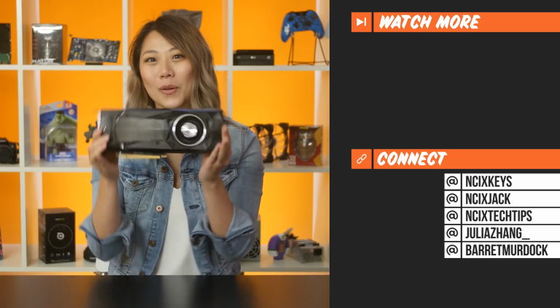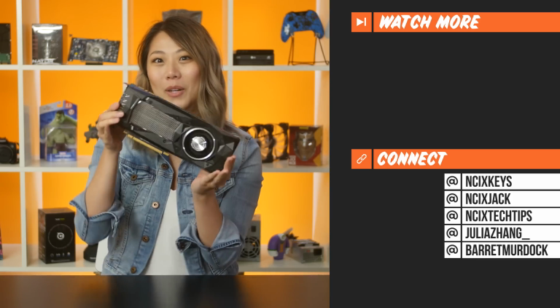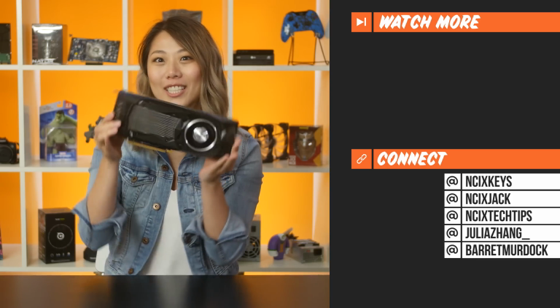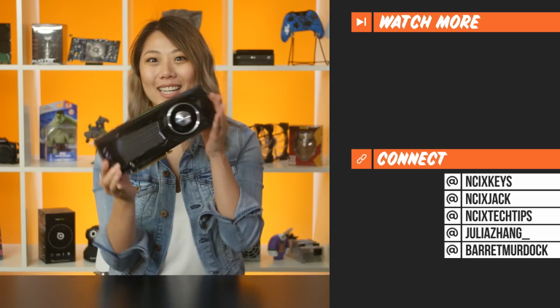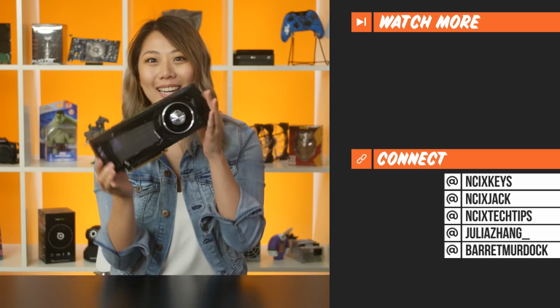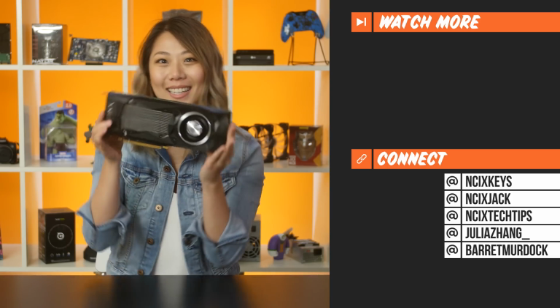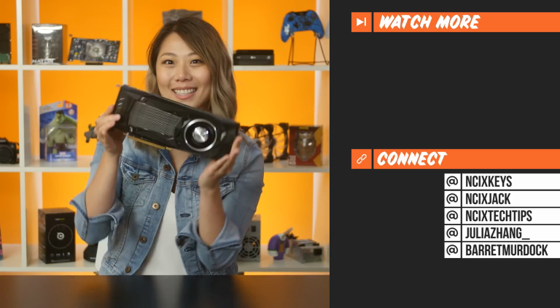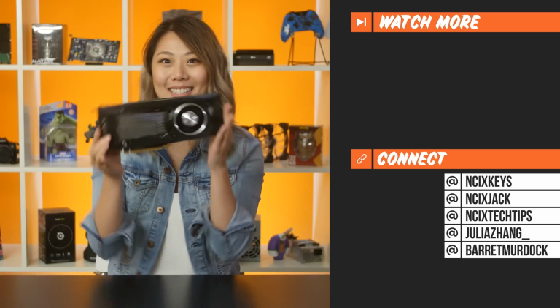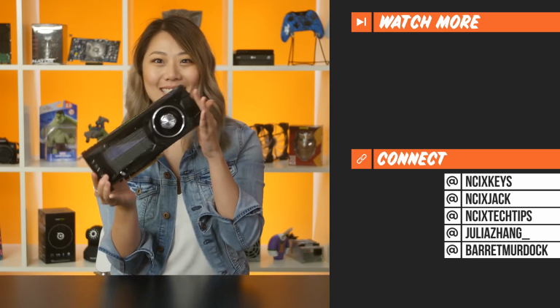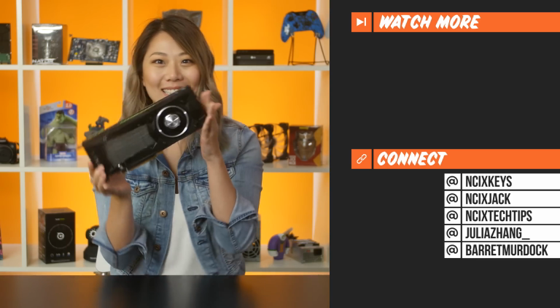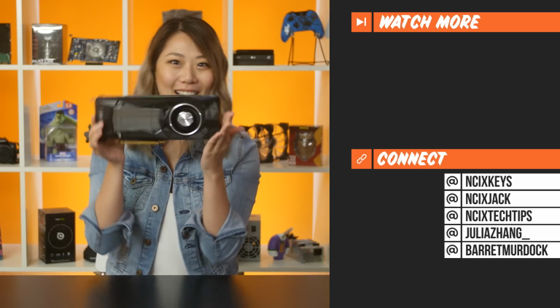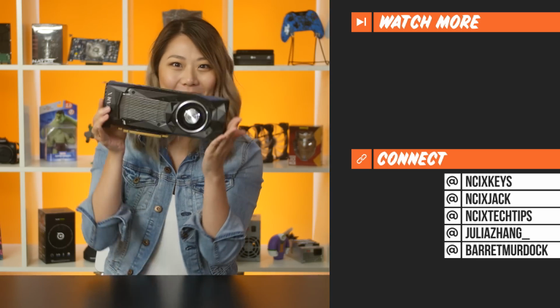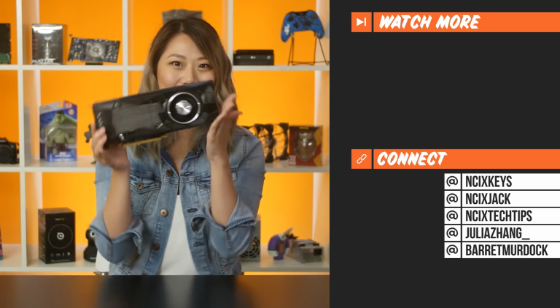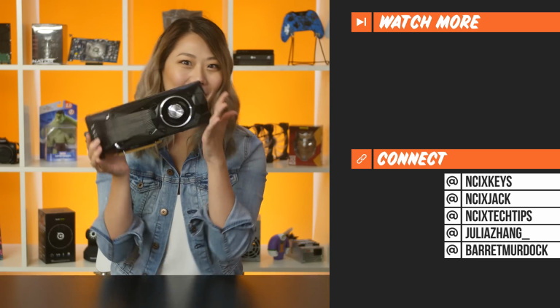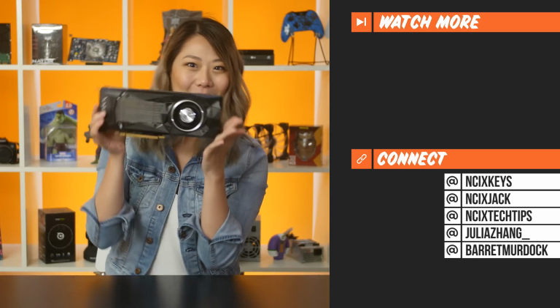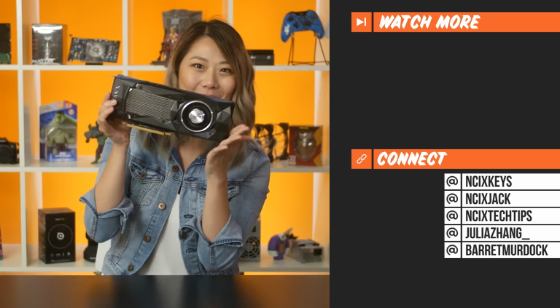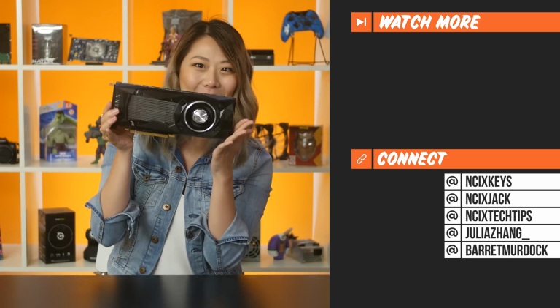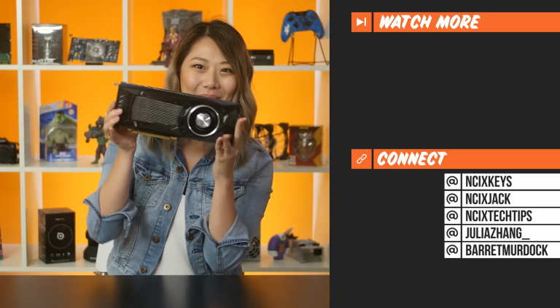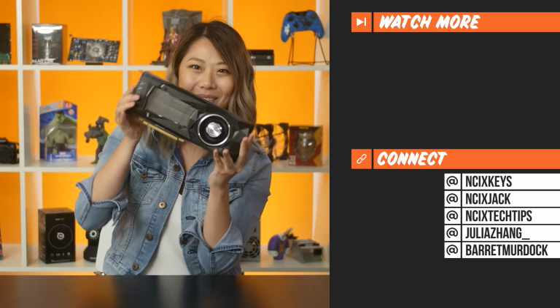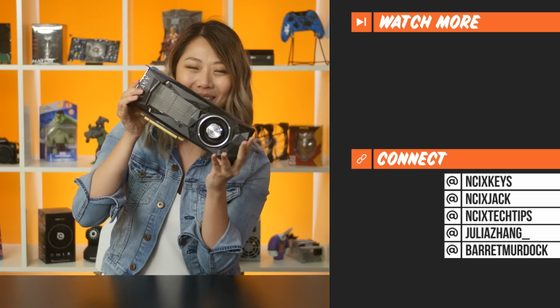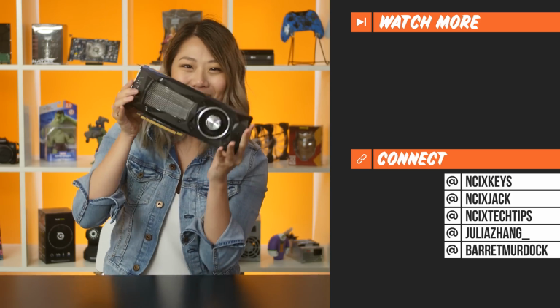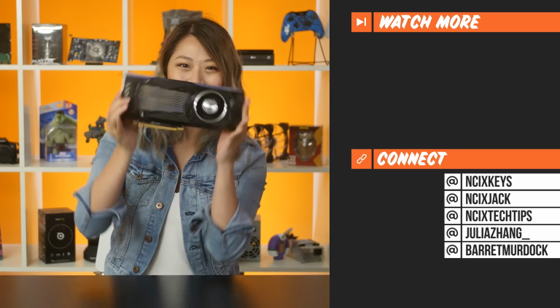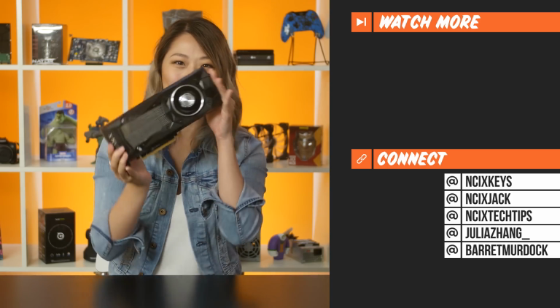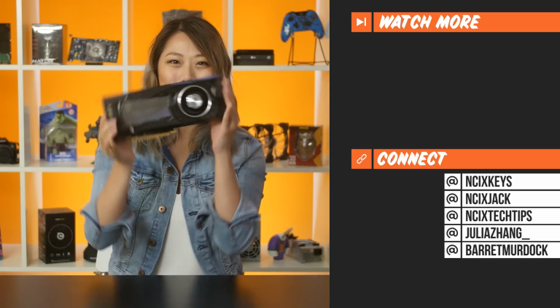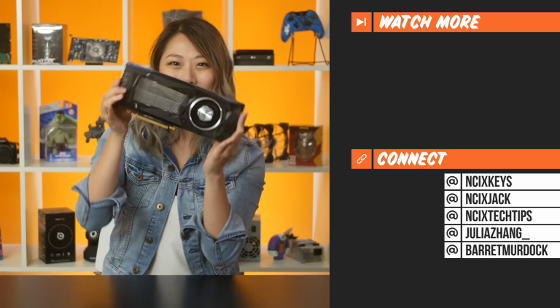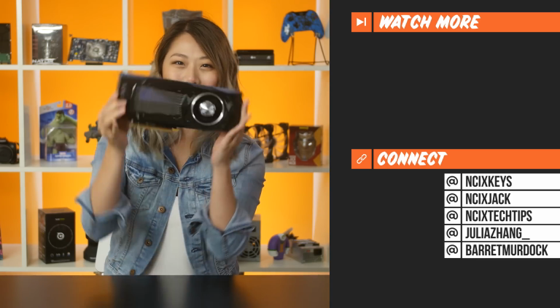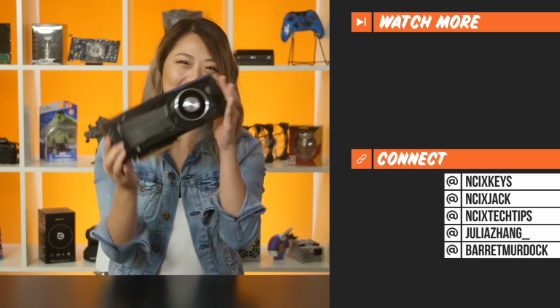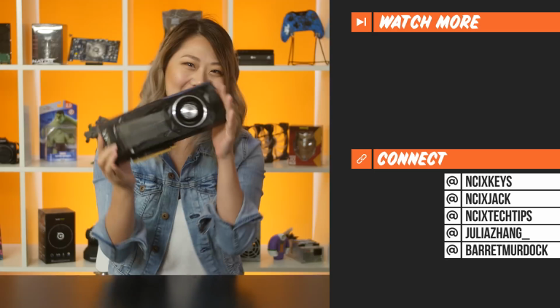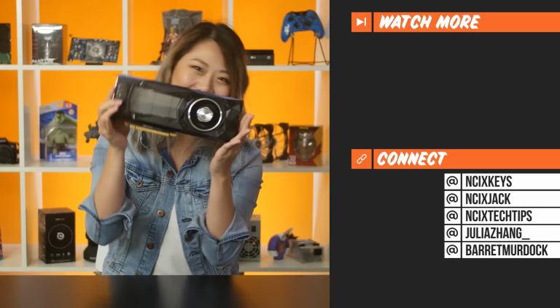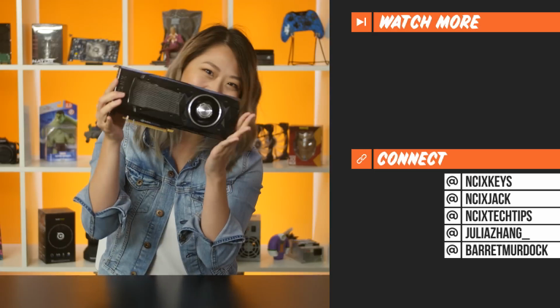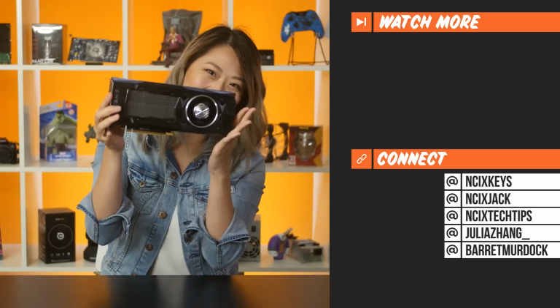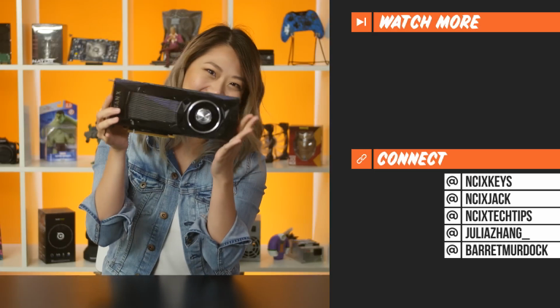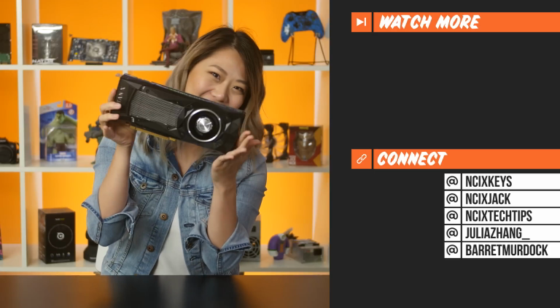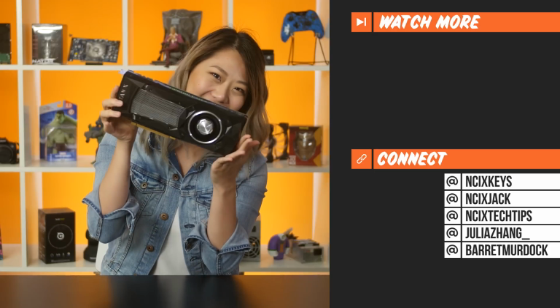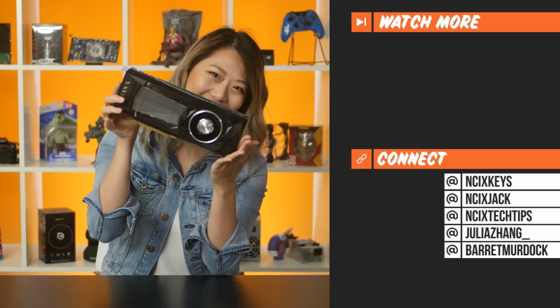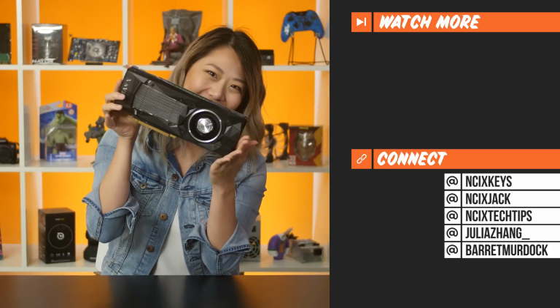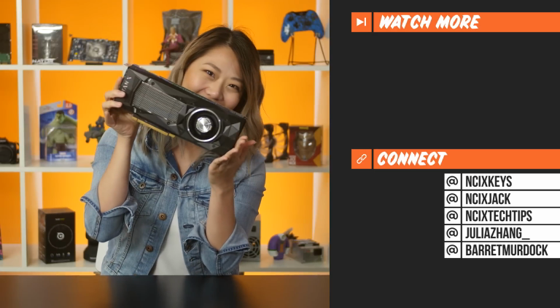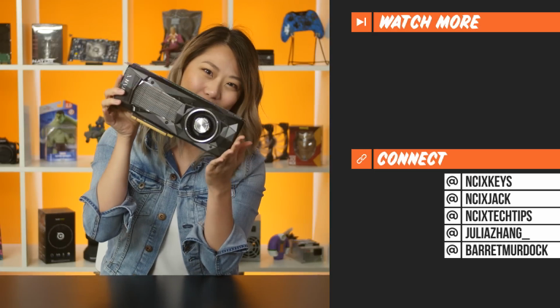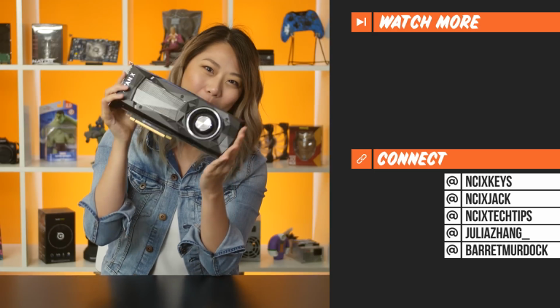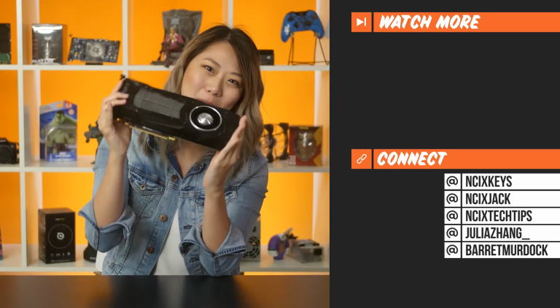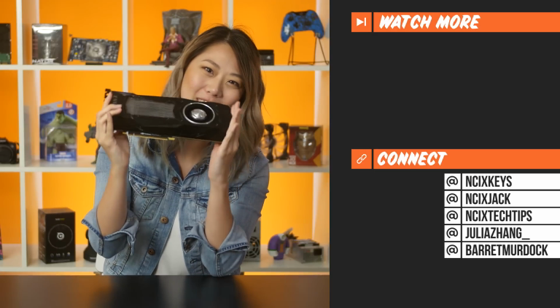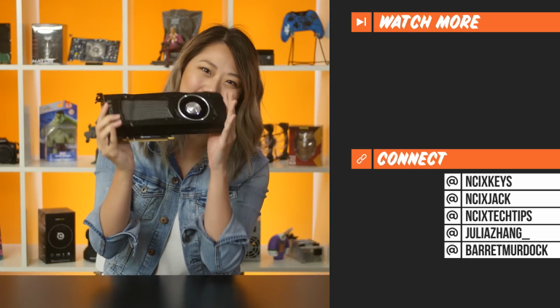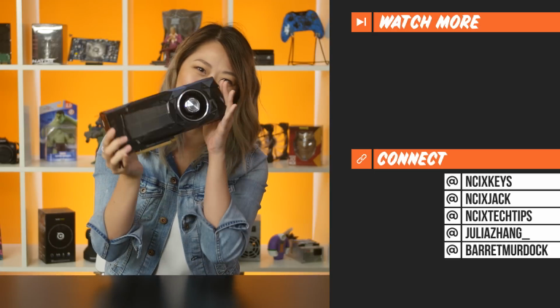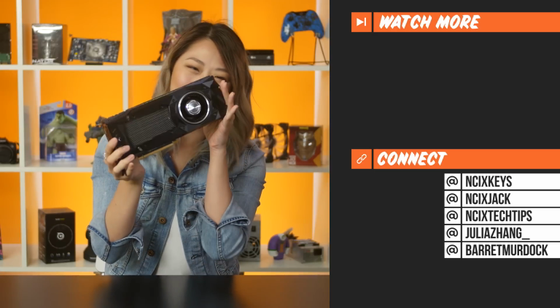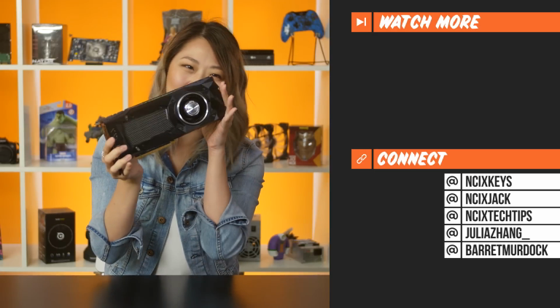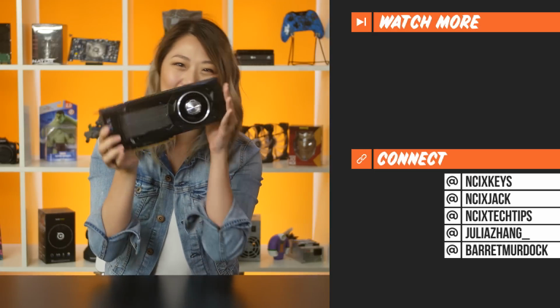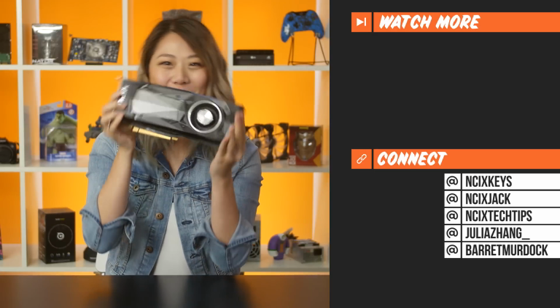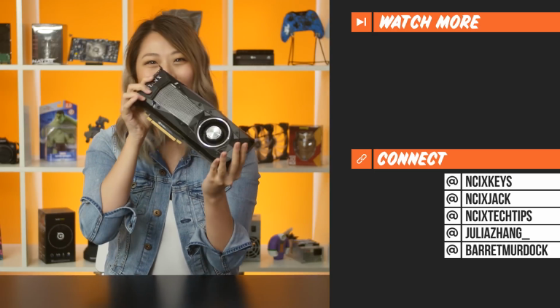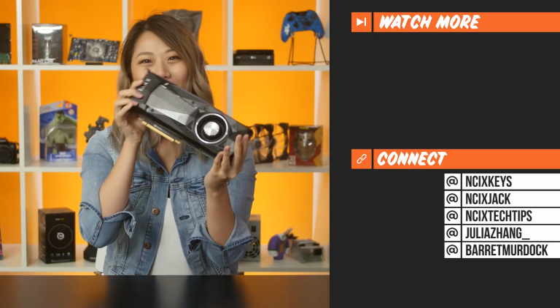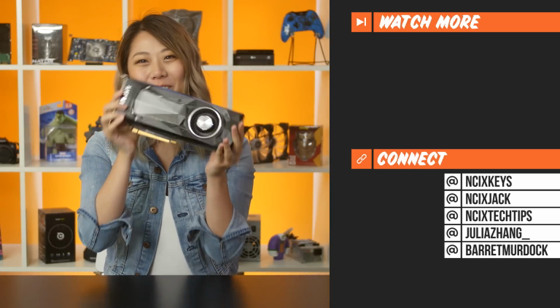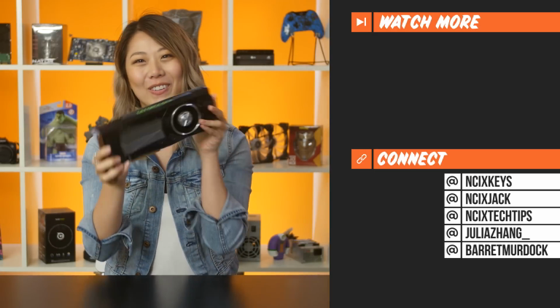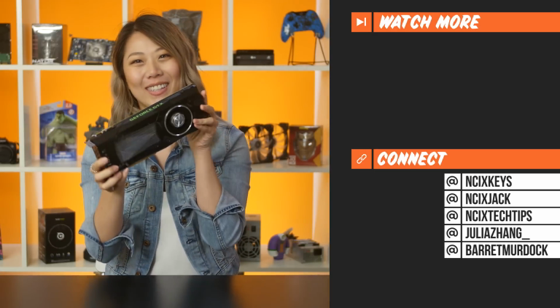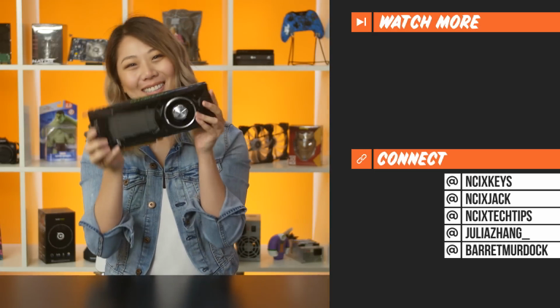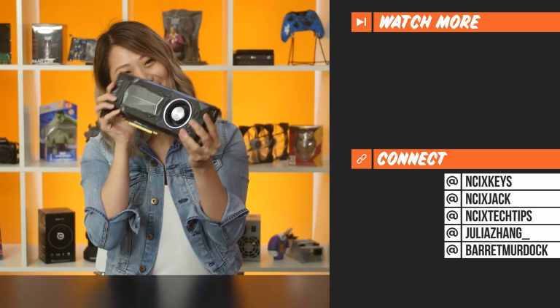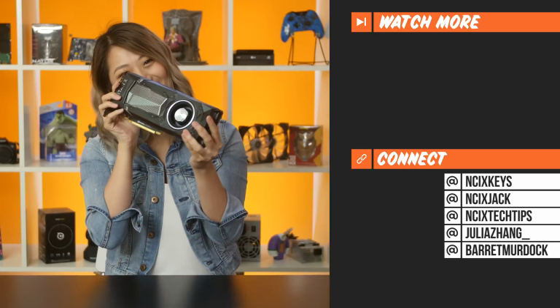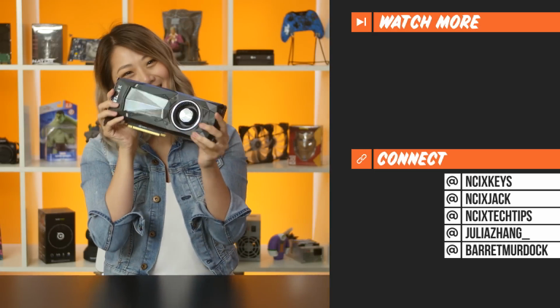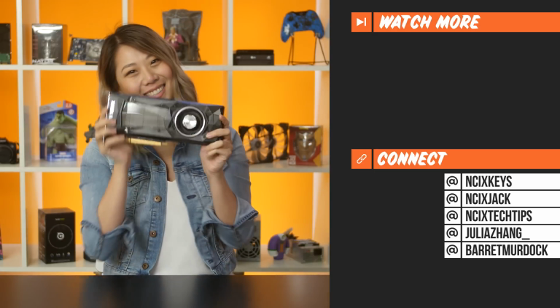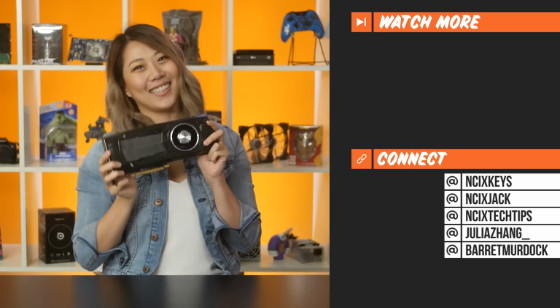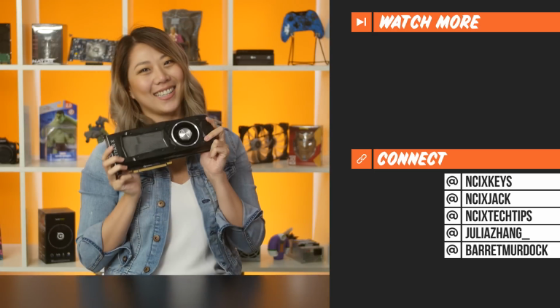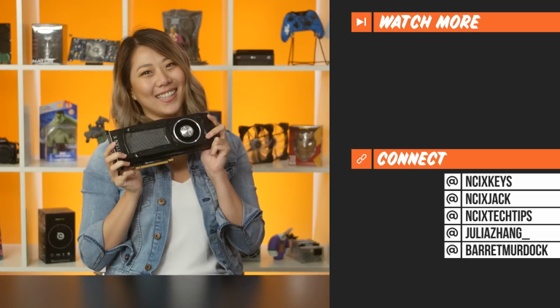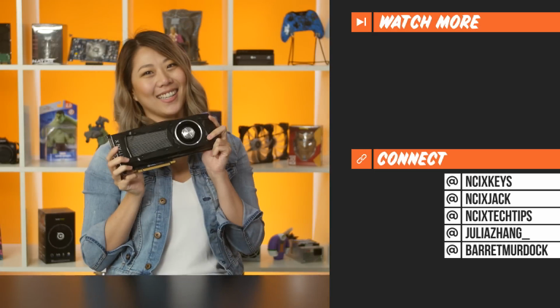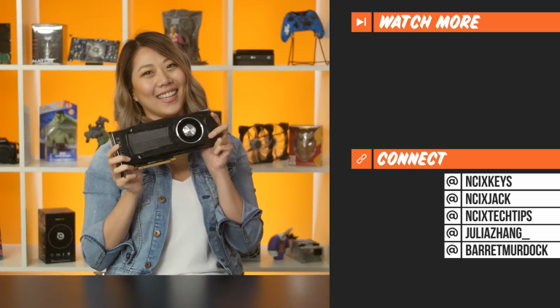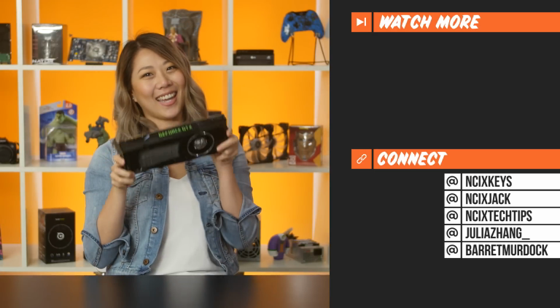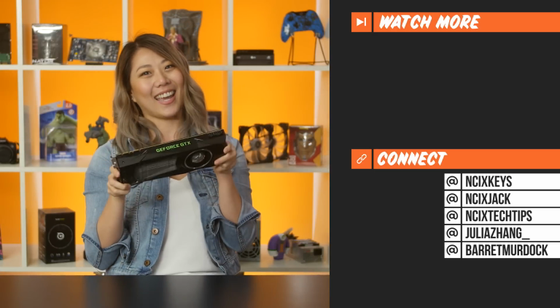Which Titan is this? I don't know — you wouldn't be able to tell. But we told you, so... yeah.